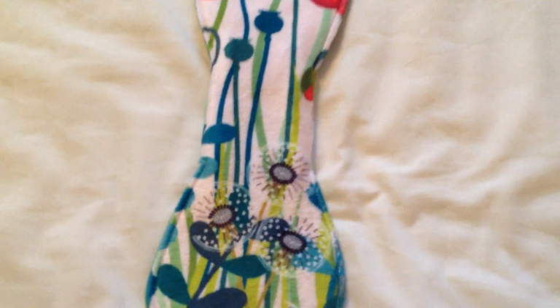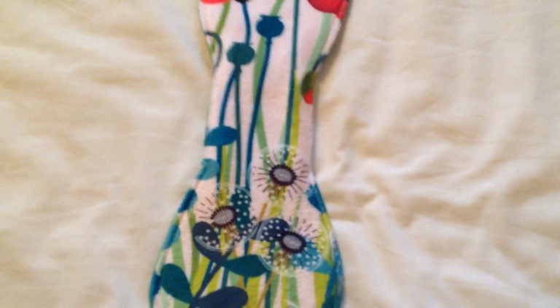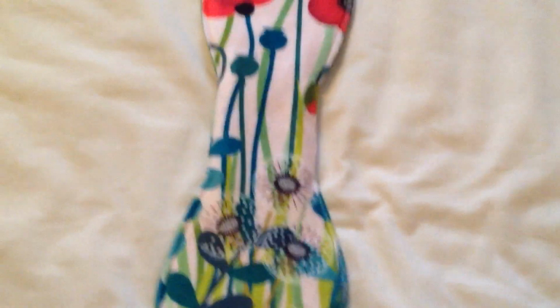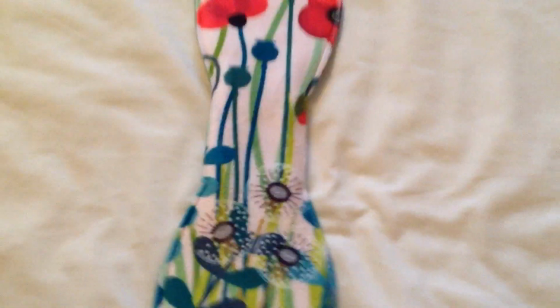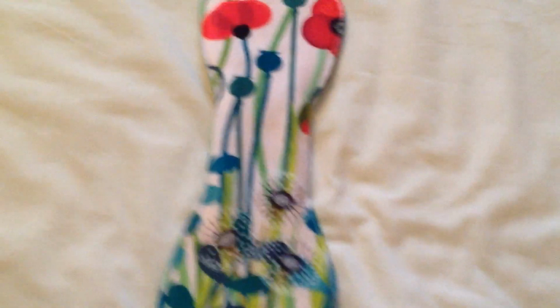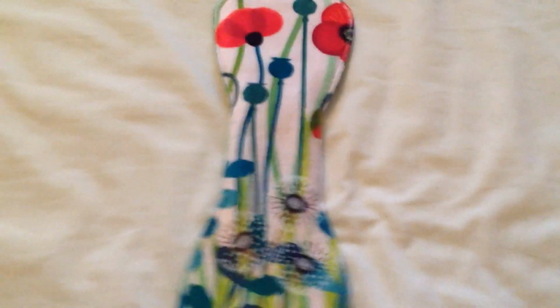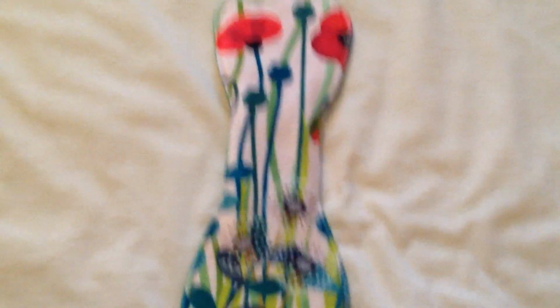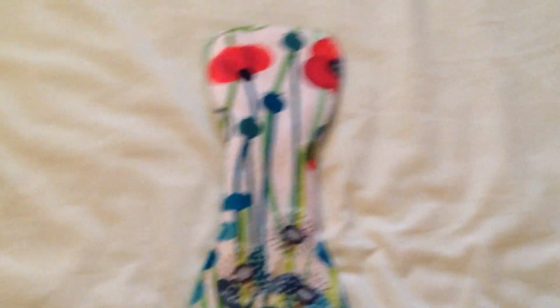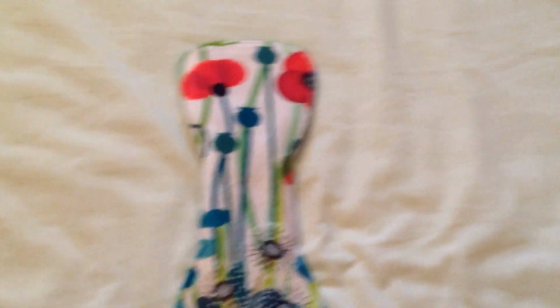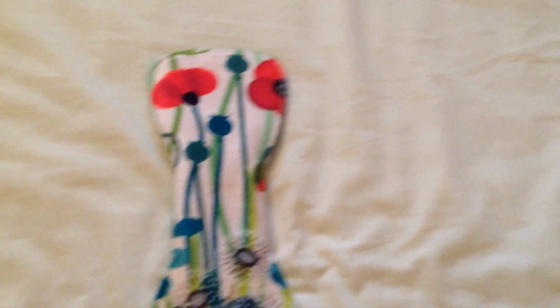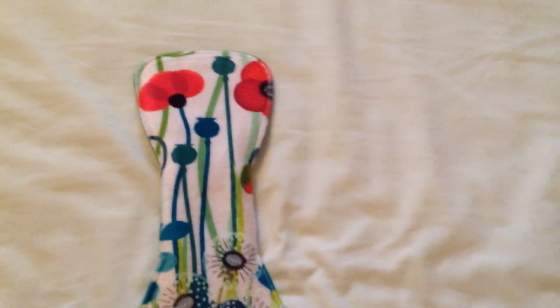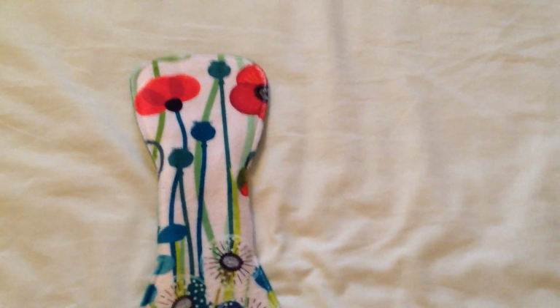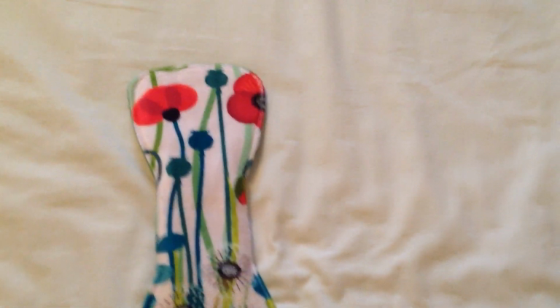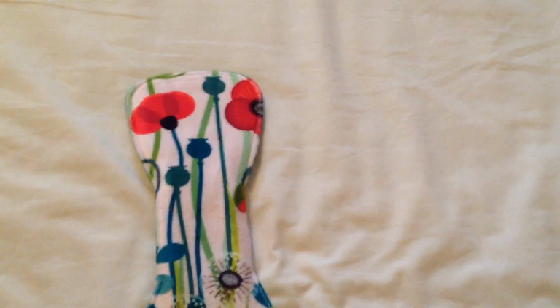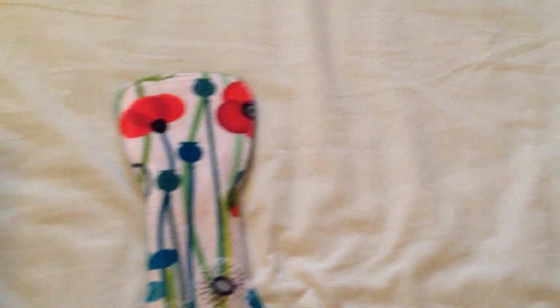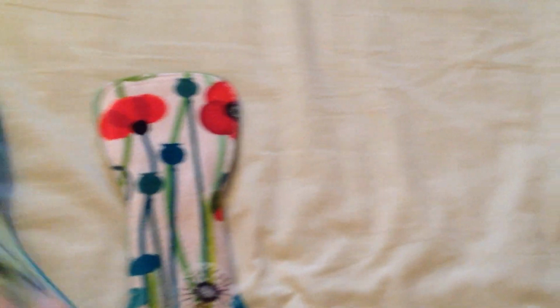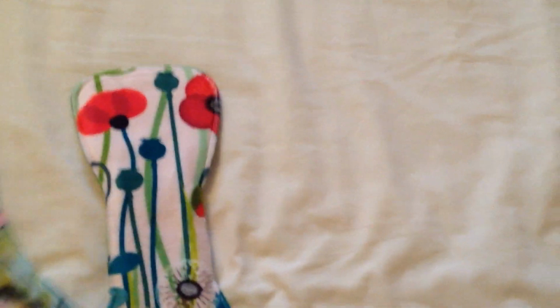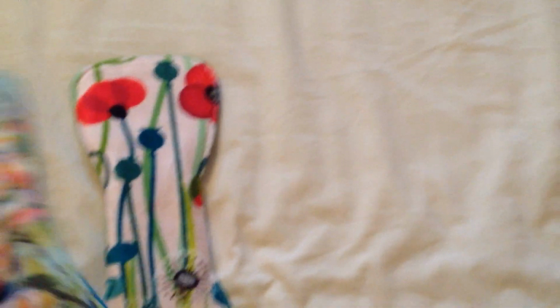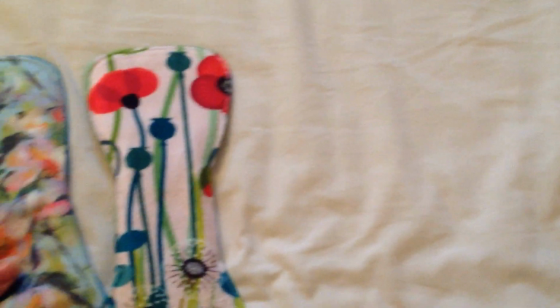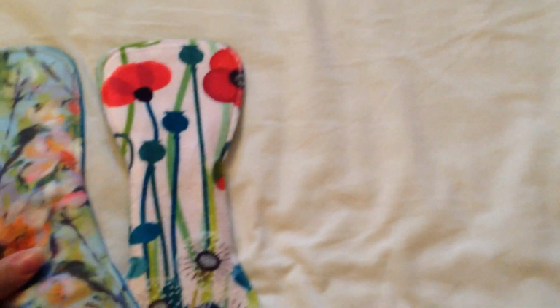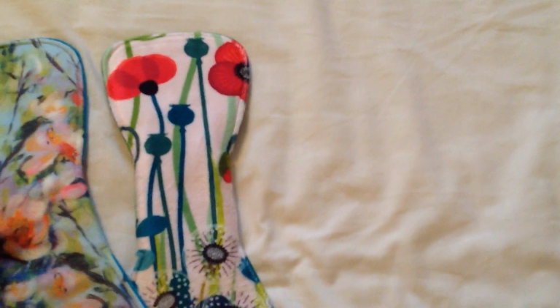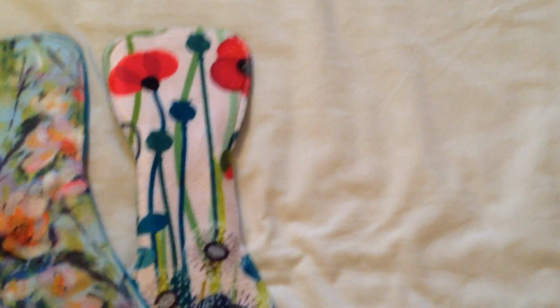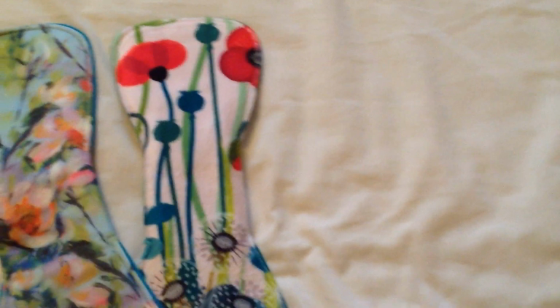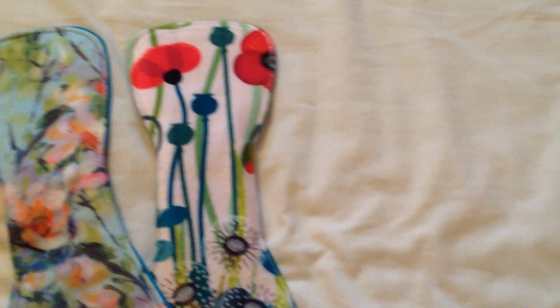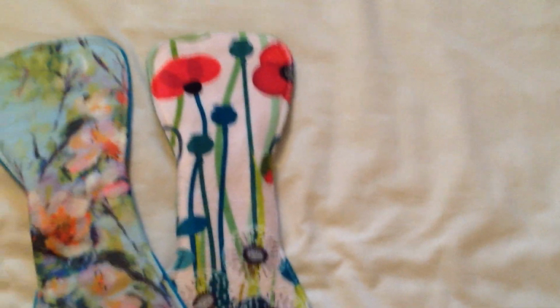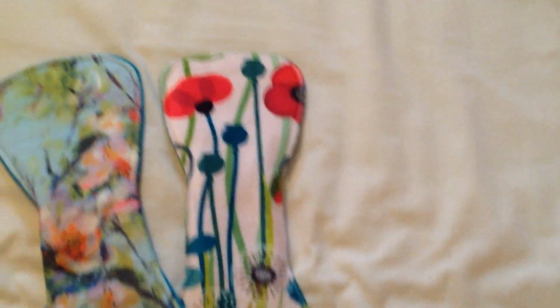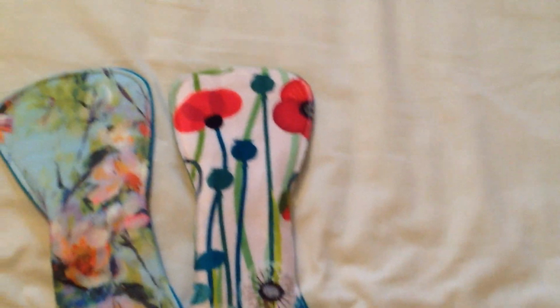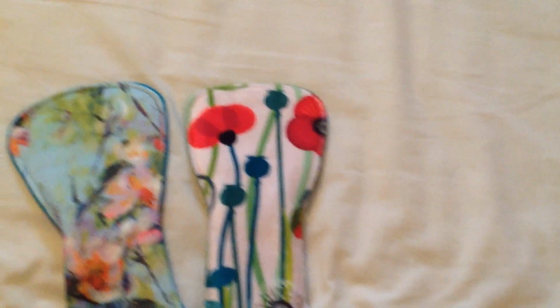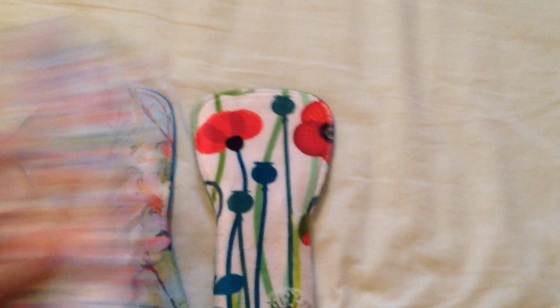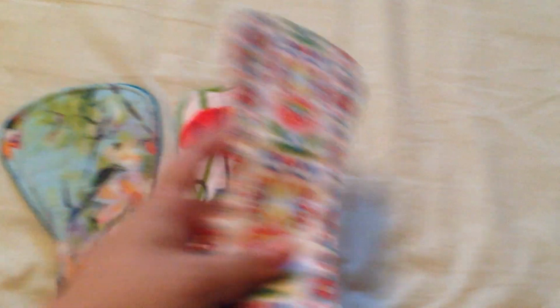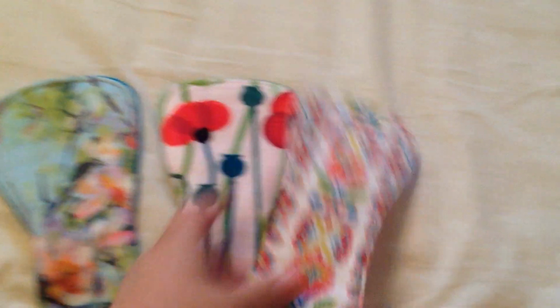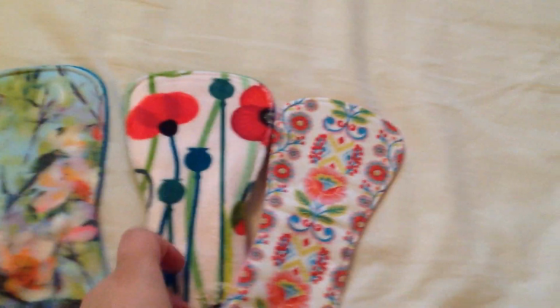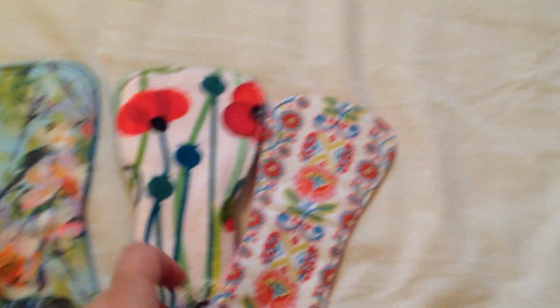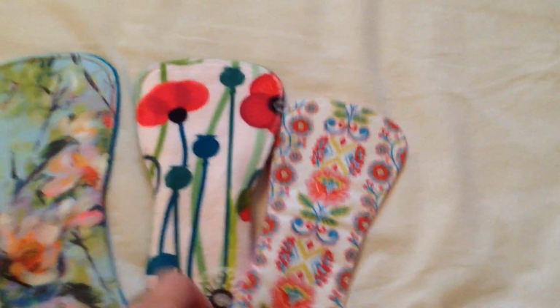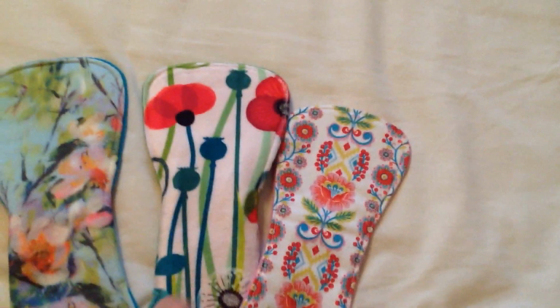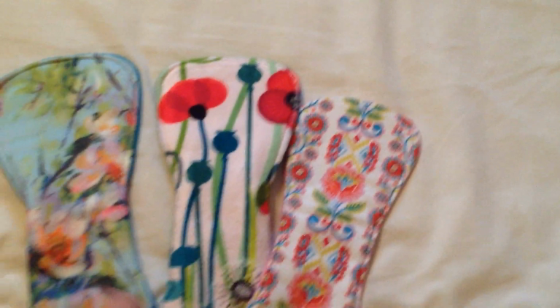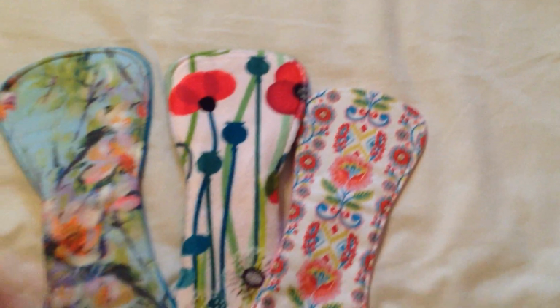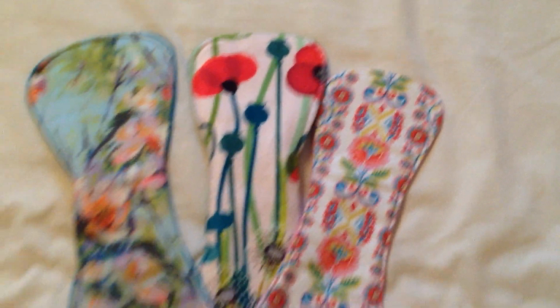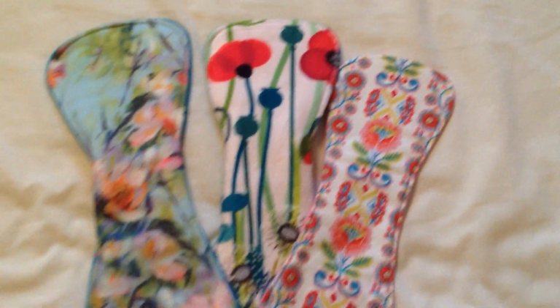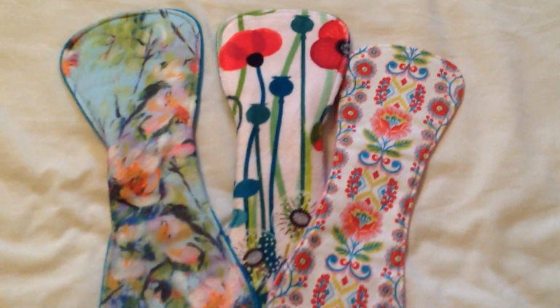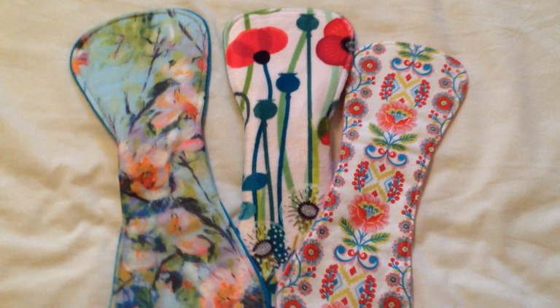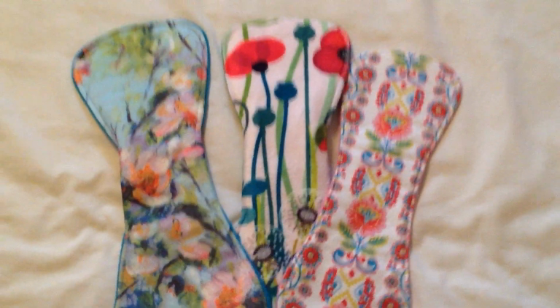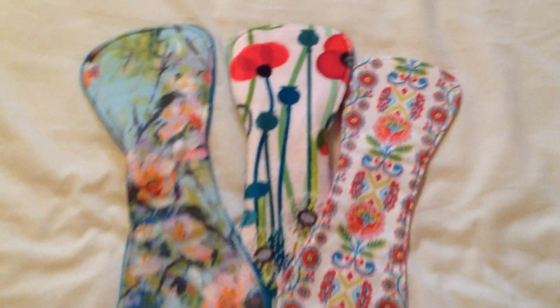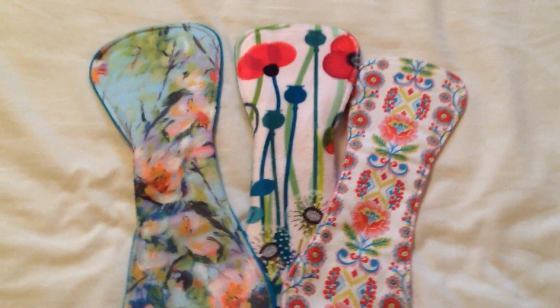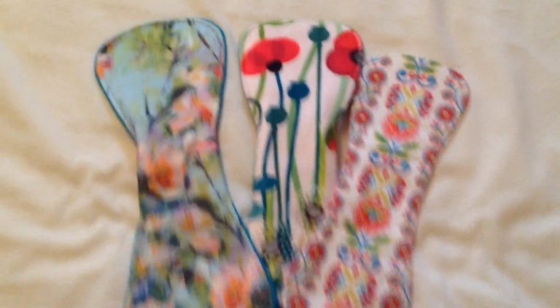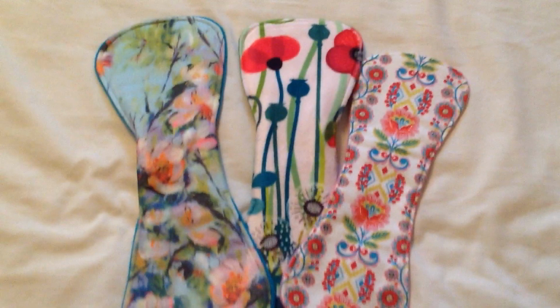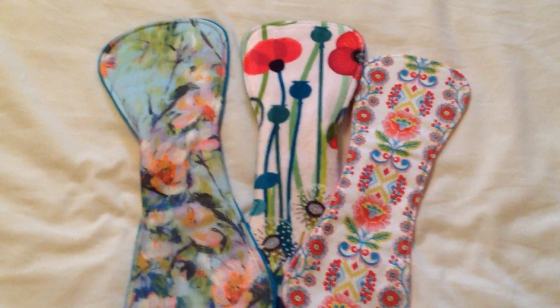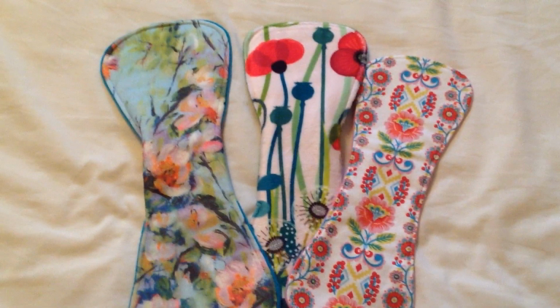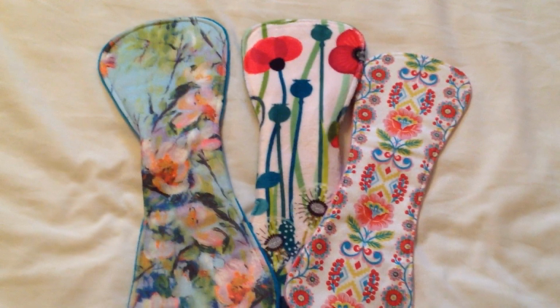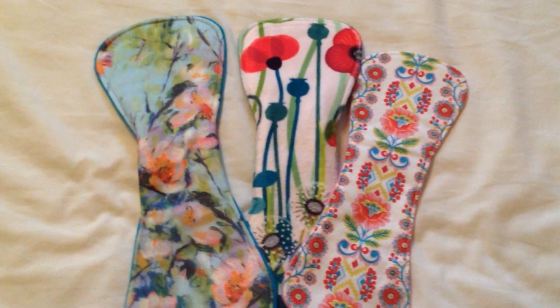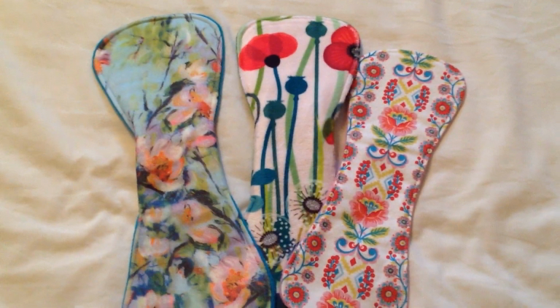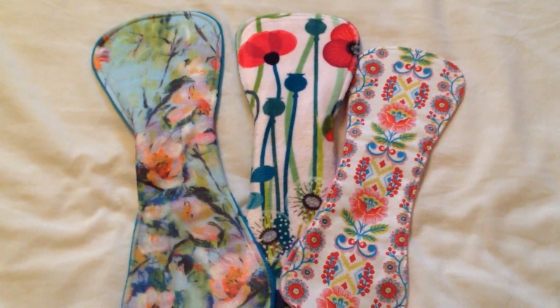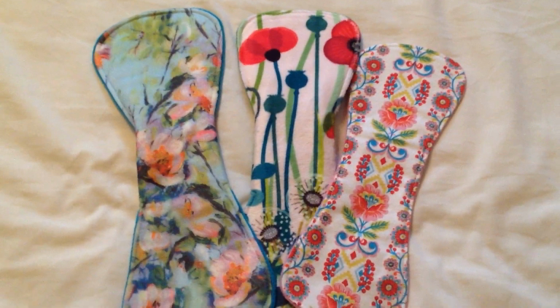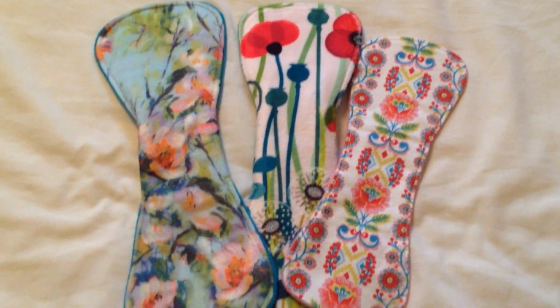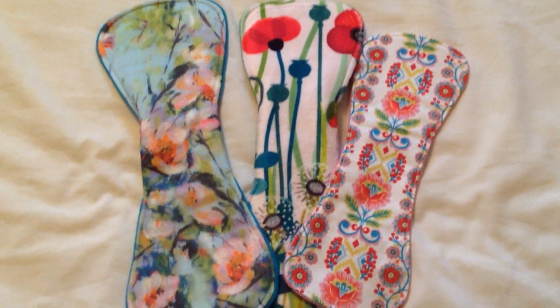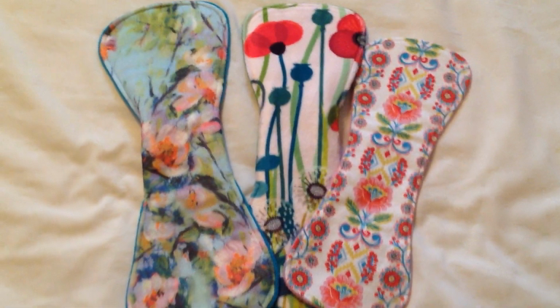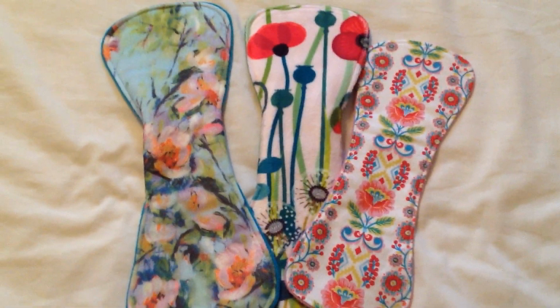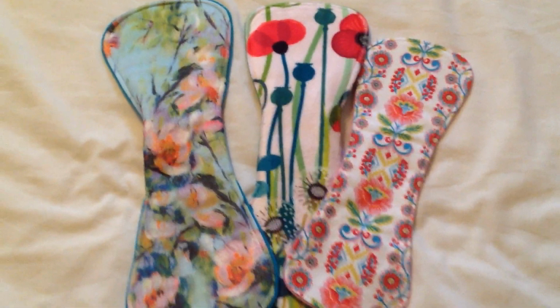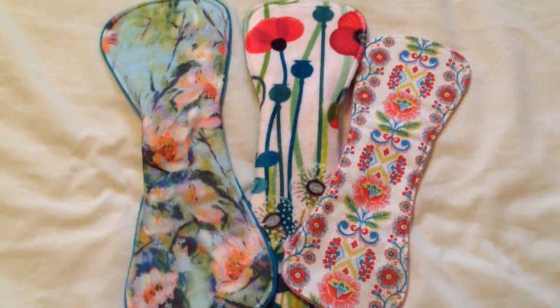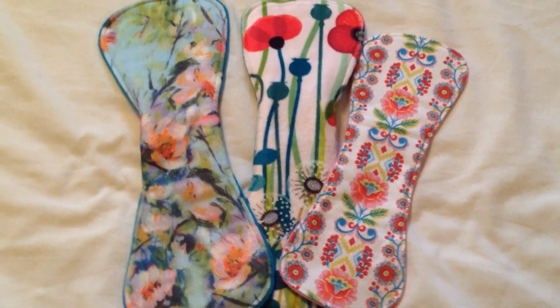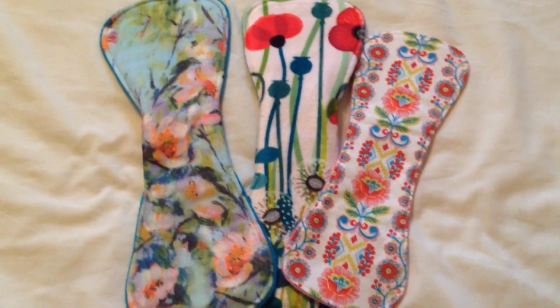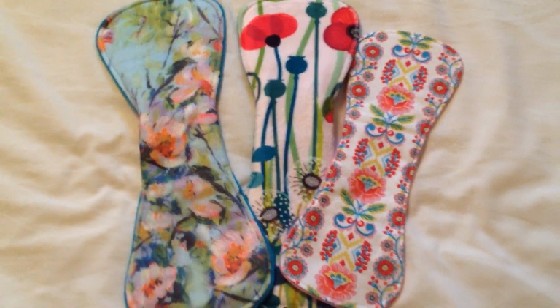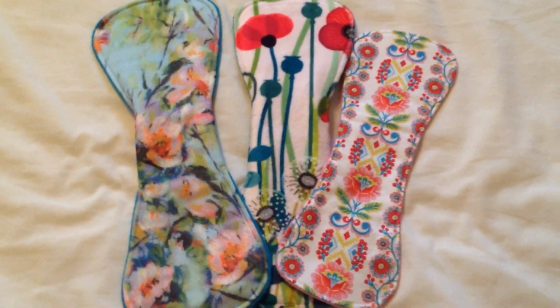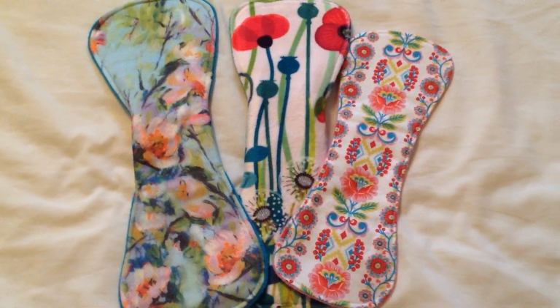So anyway, that was my order from Jamie at Beach Bottom. Thank you Jamie for them. I'm excited to wash them and be able to use them.